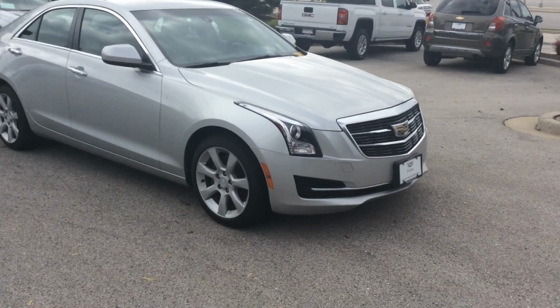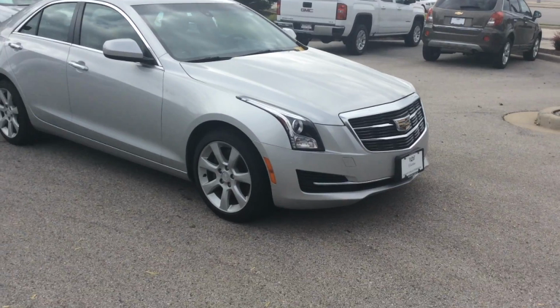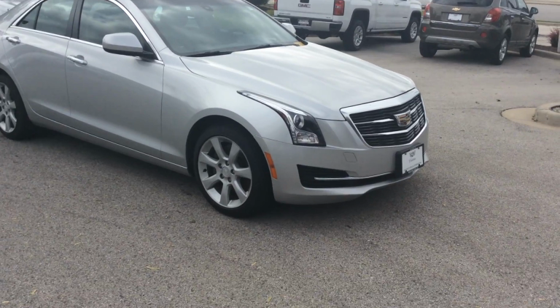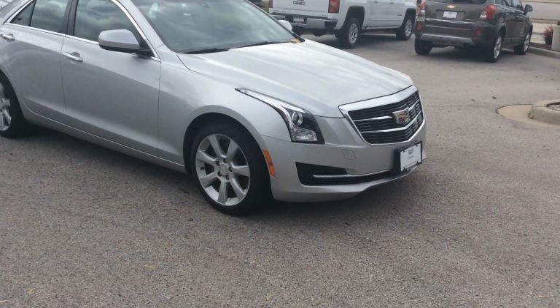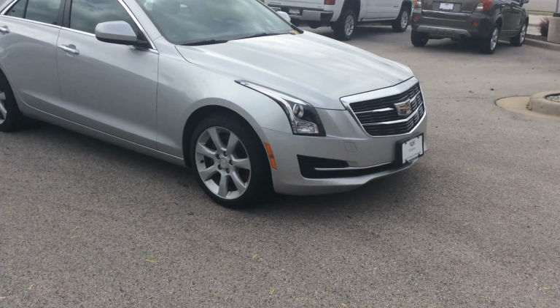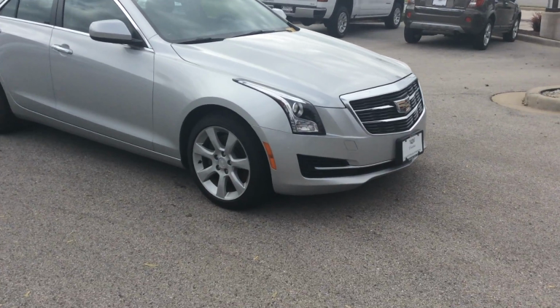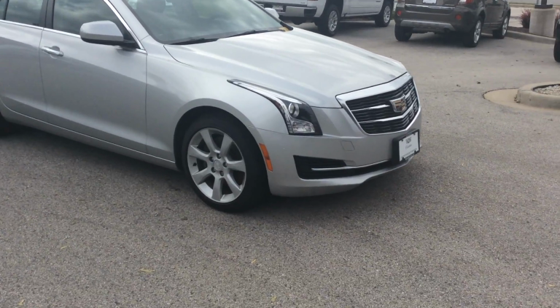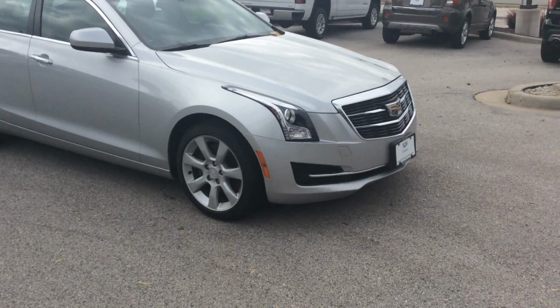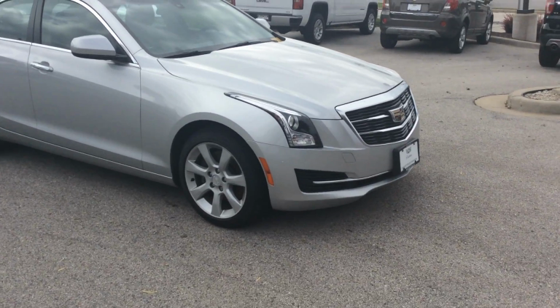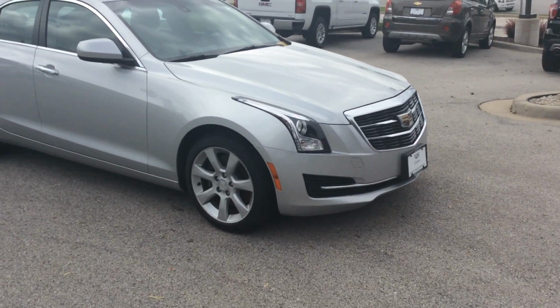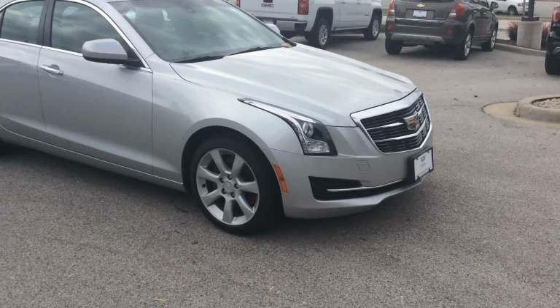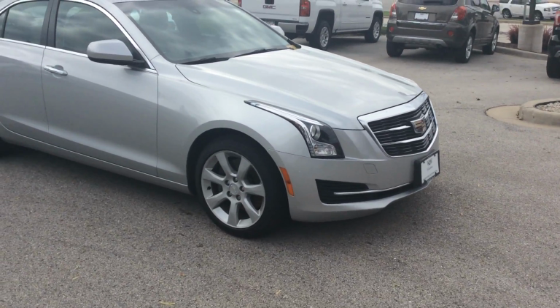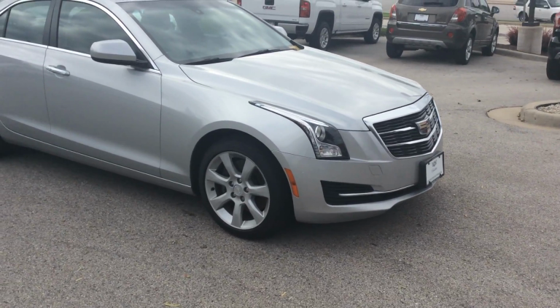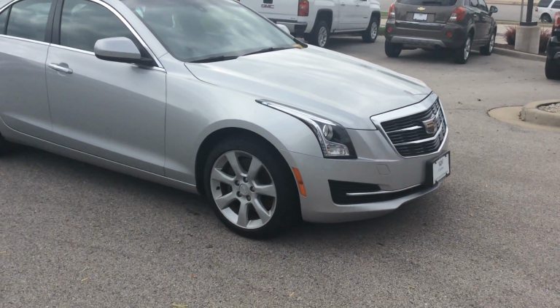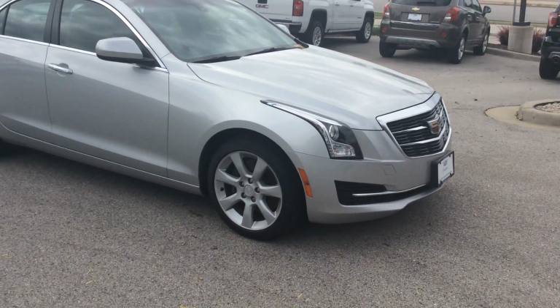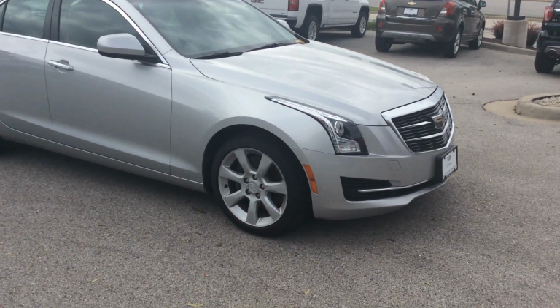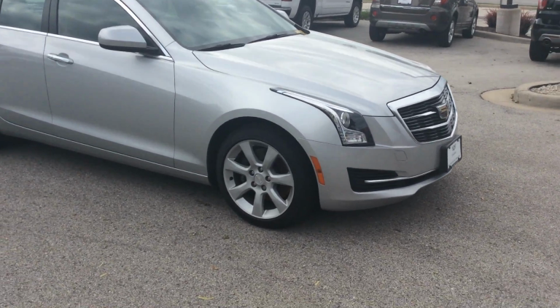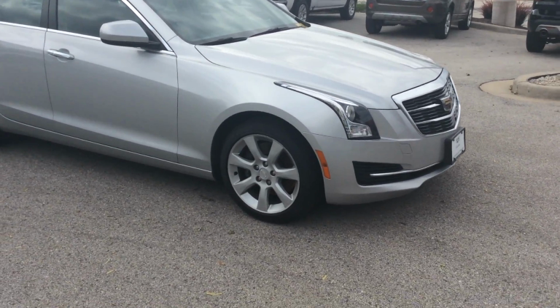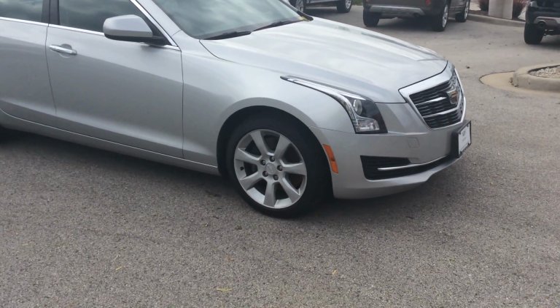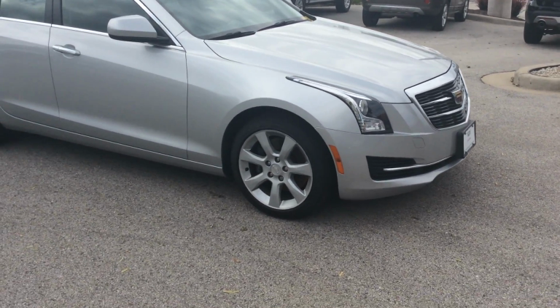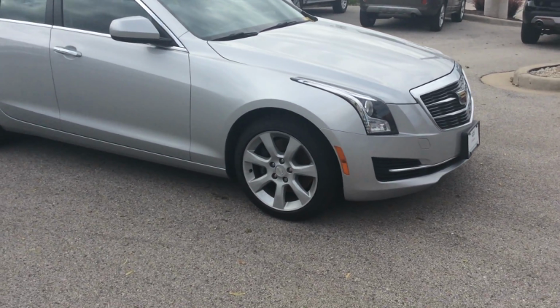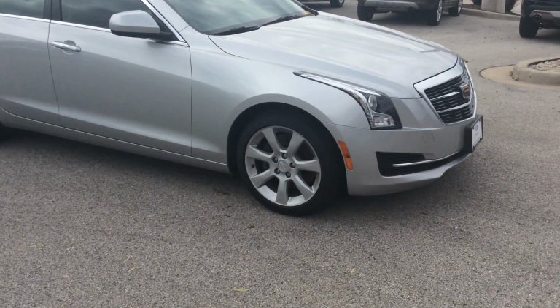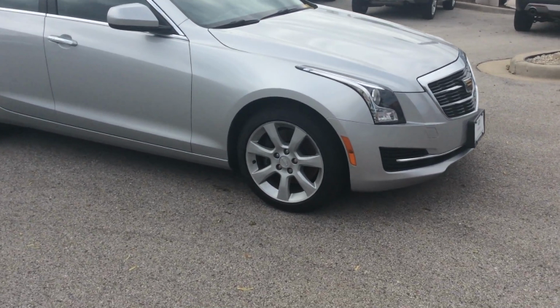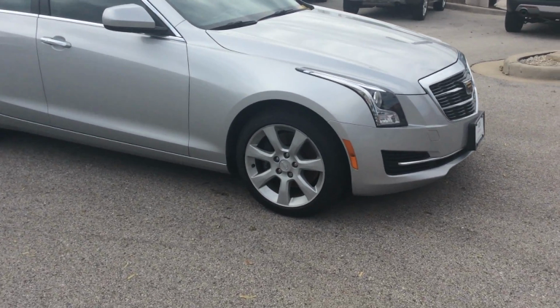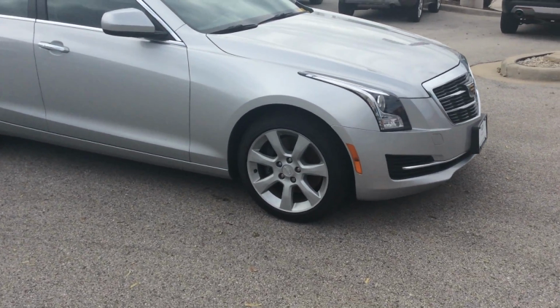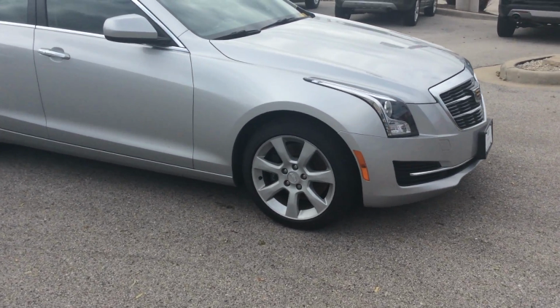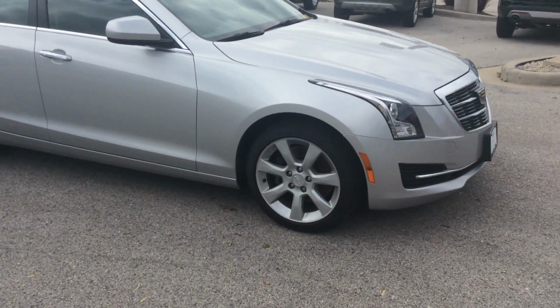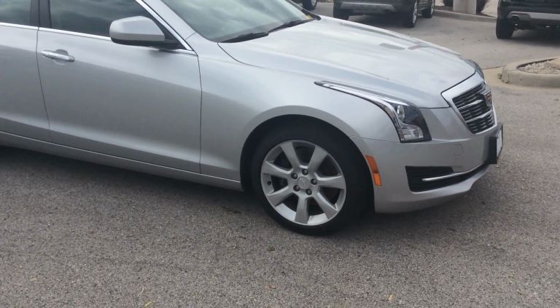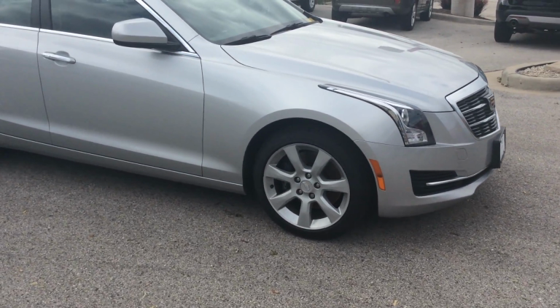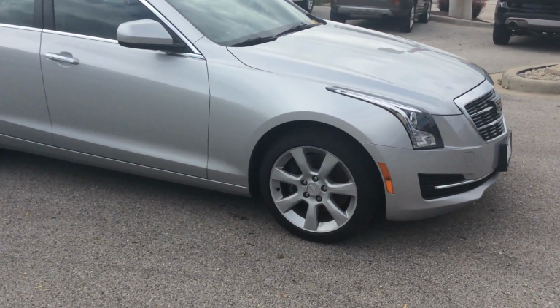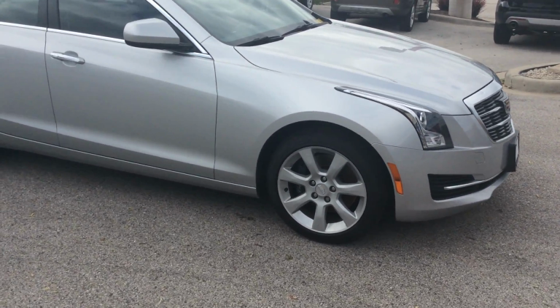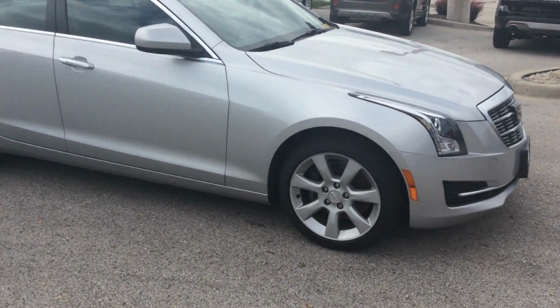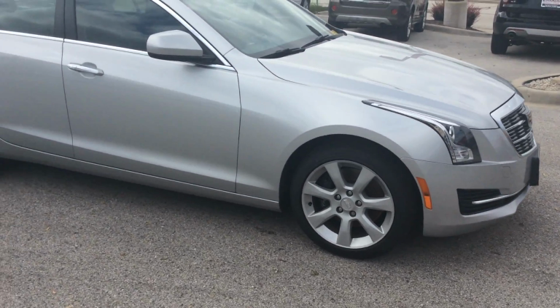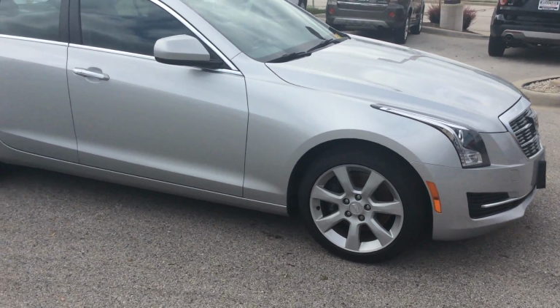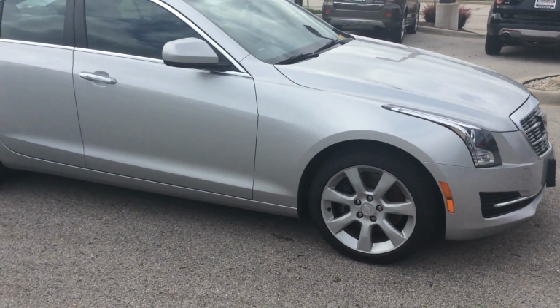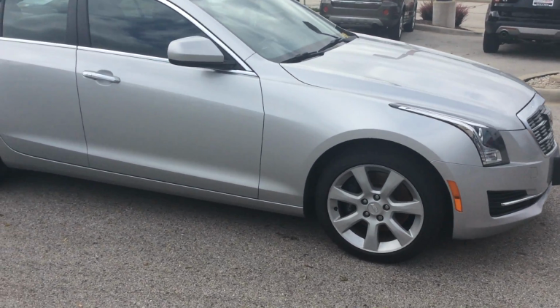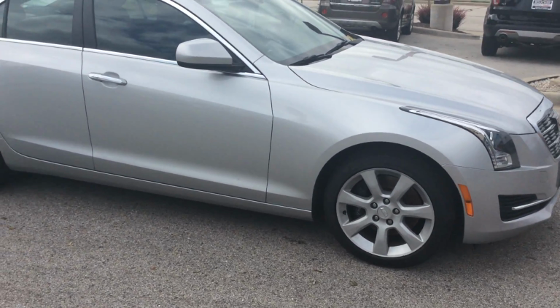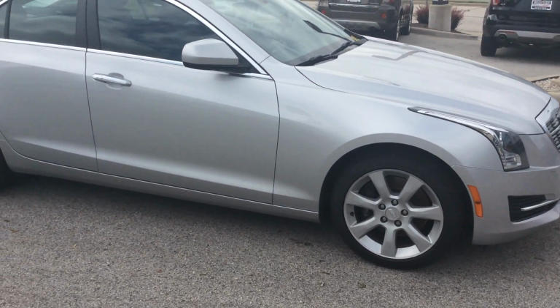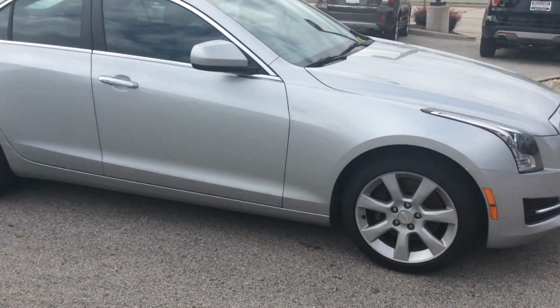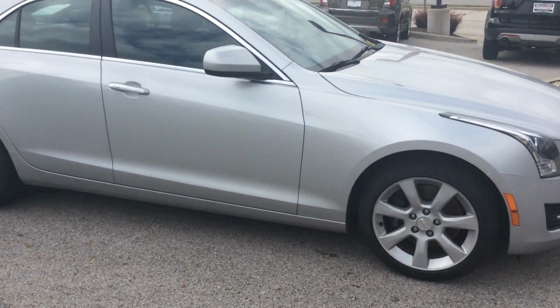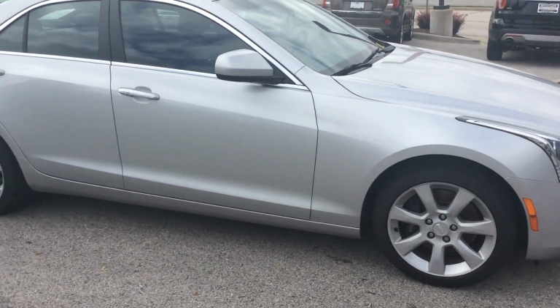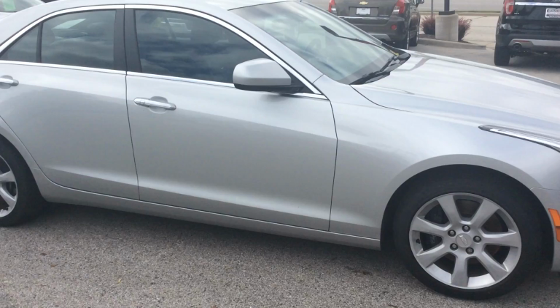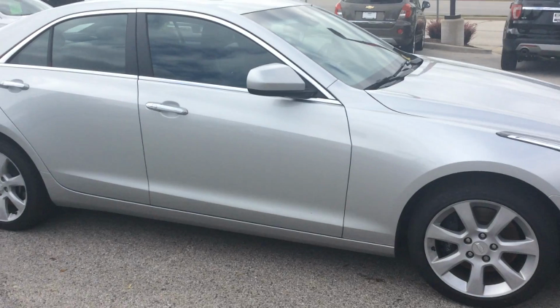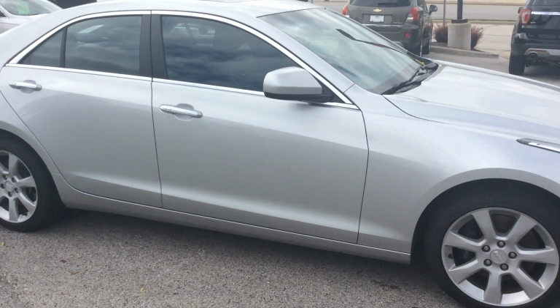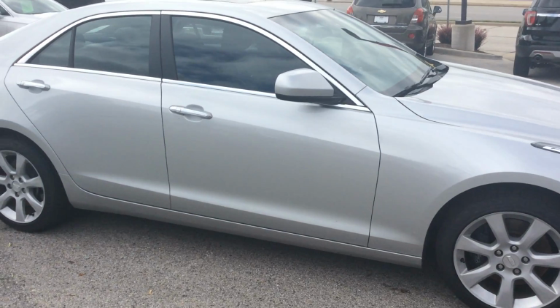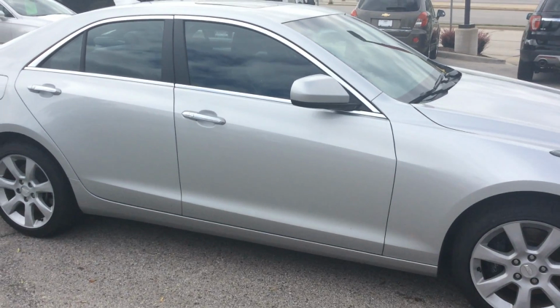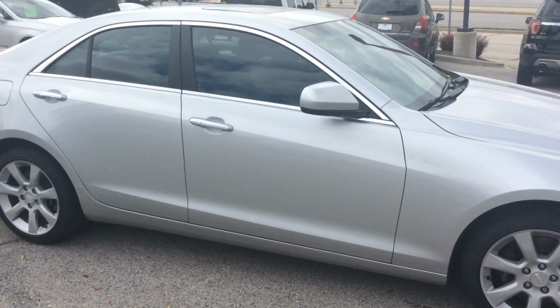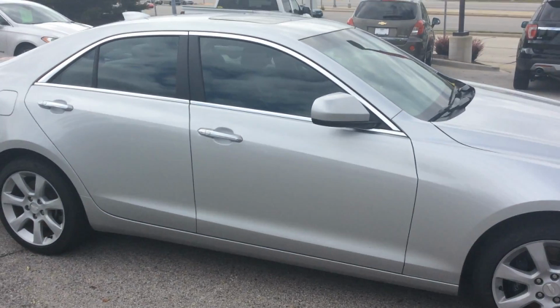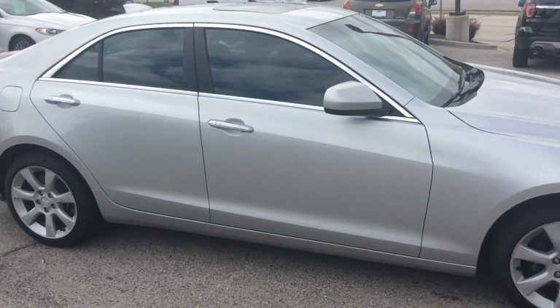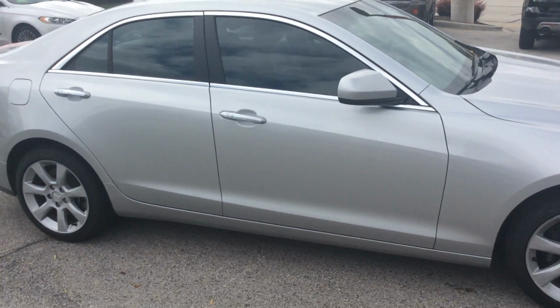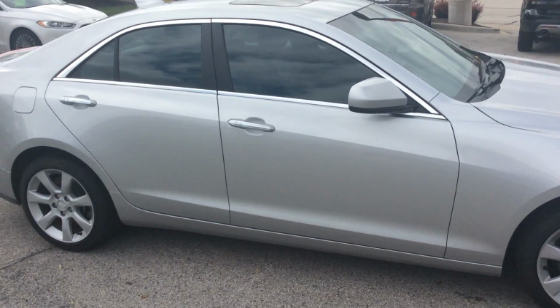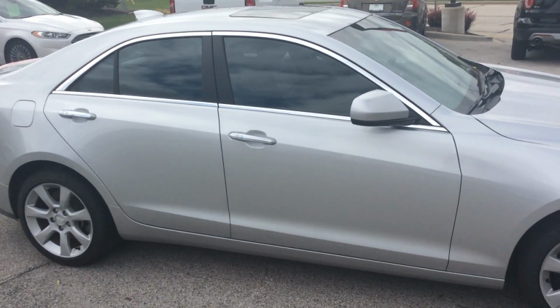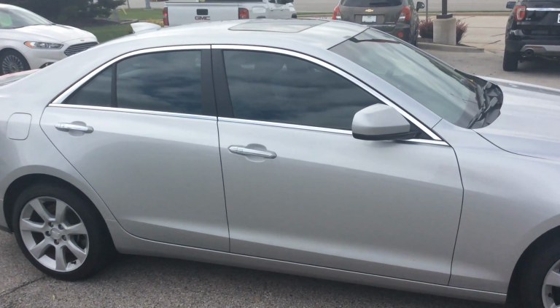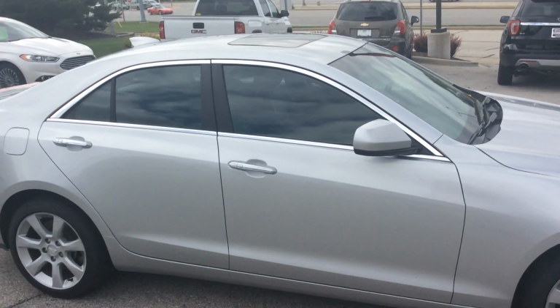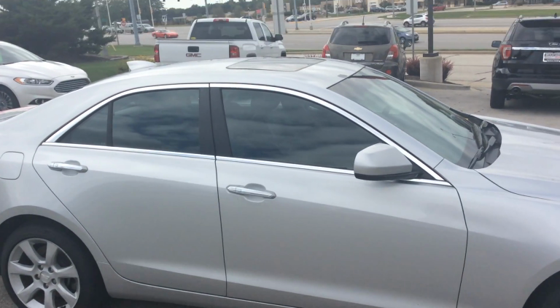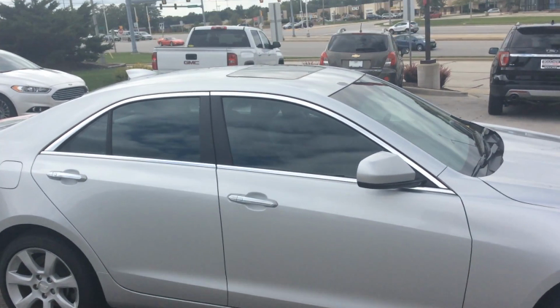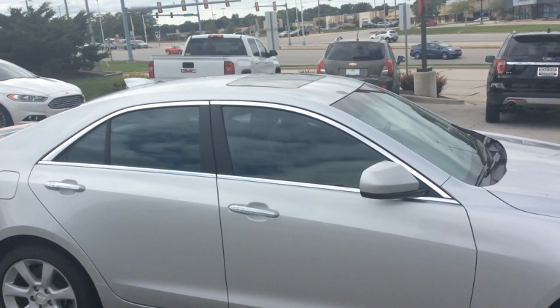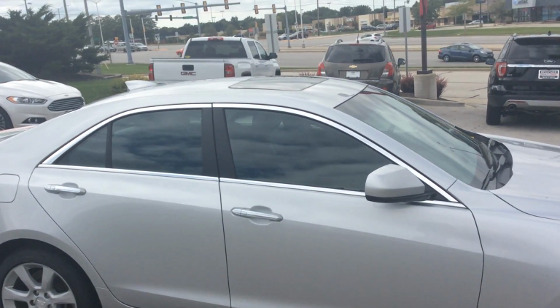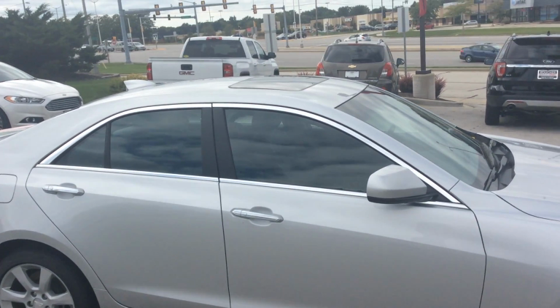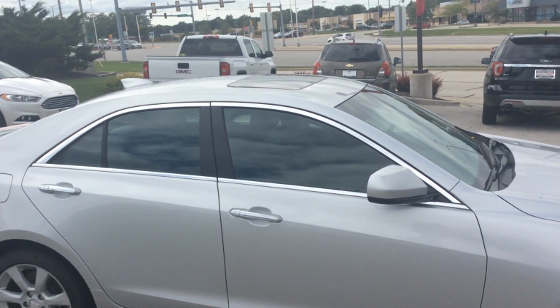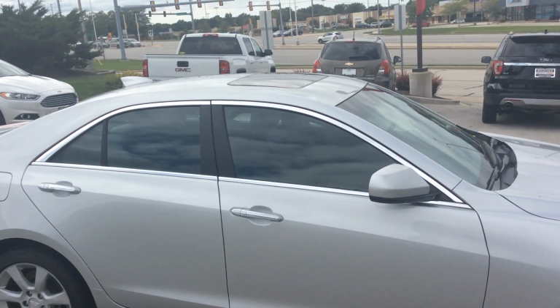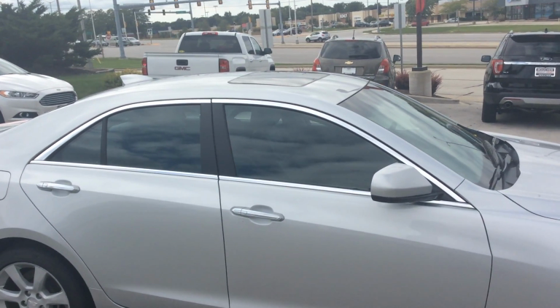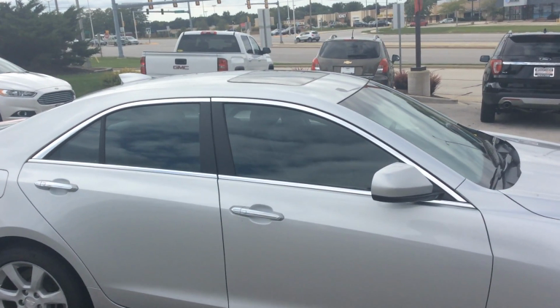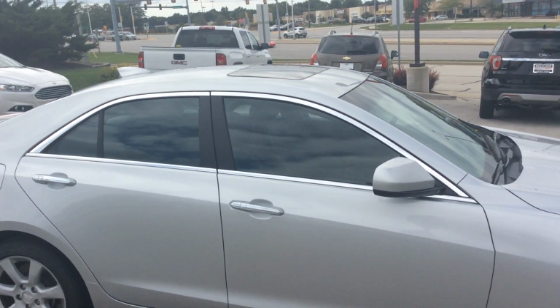It does come with nice alloy wheels and Cadillac brakes. As you move to the side here, you will notice that it does come with a sunroof.